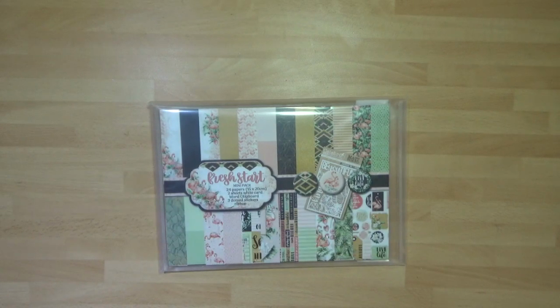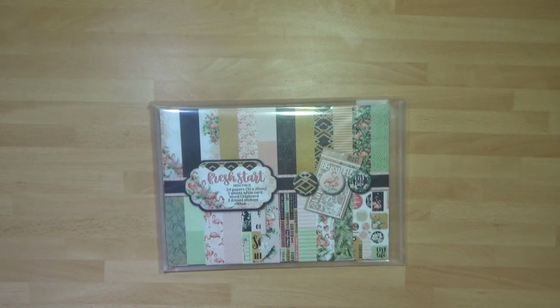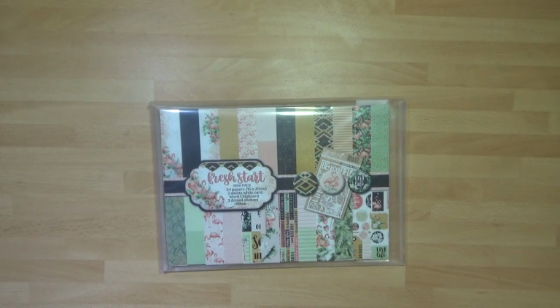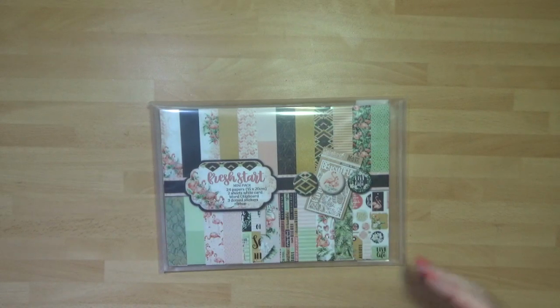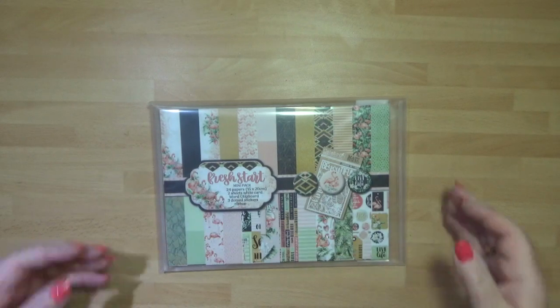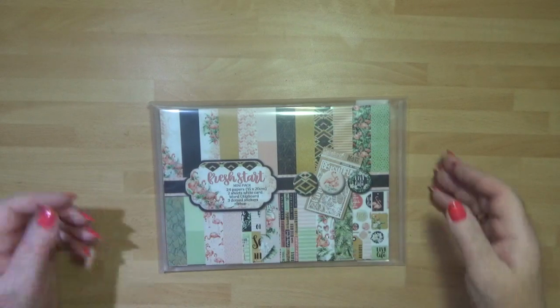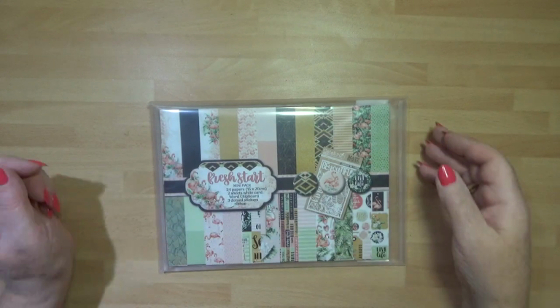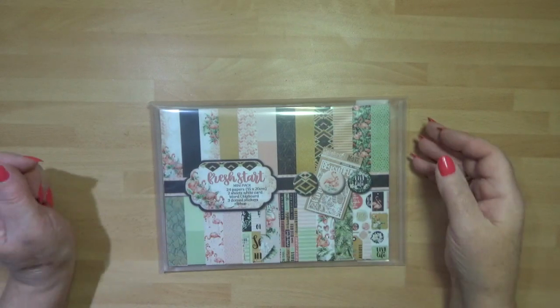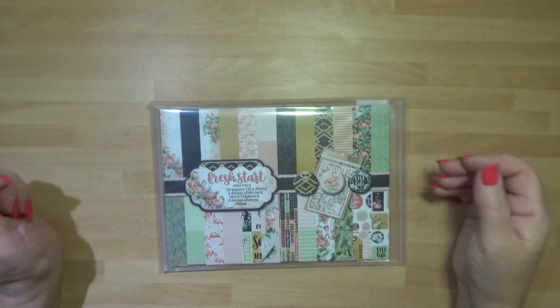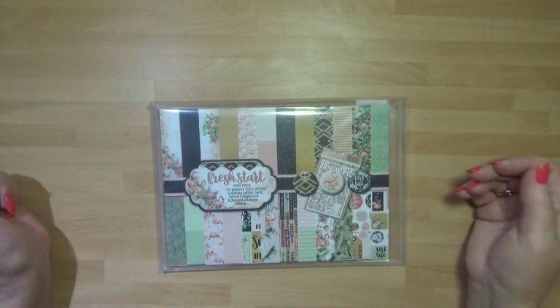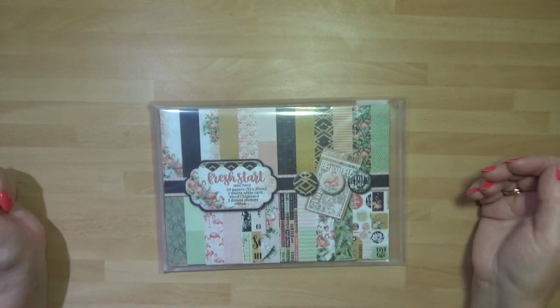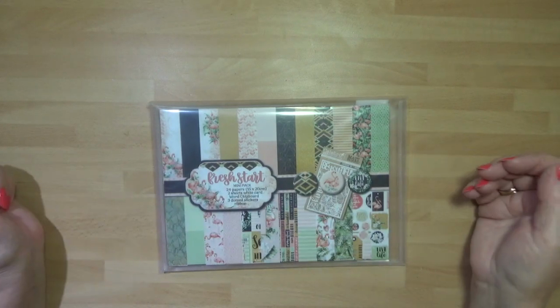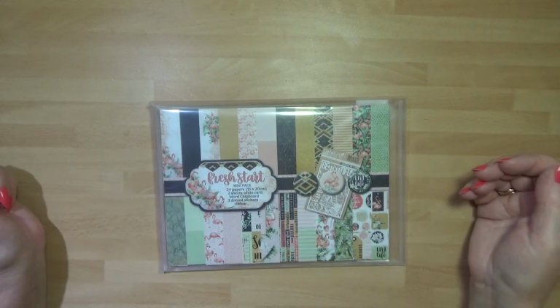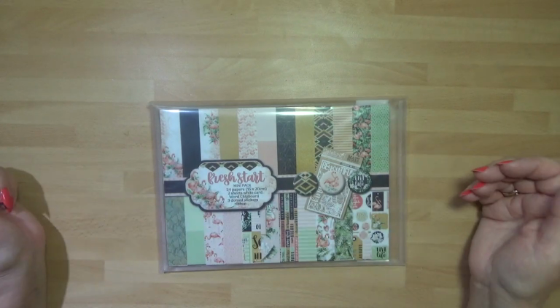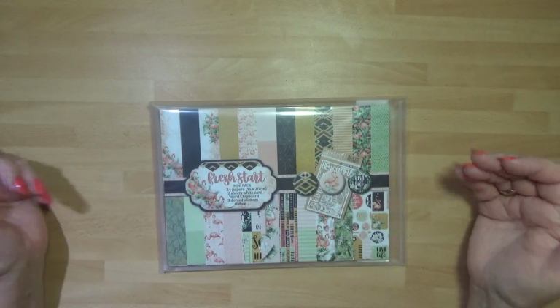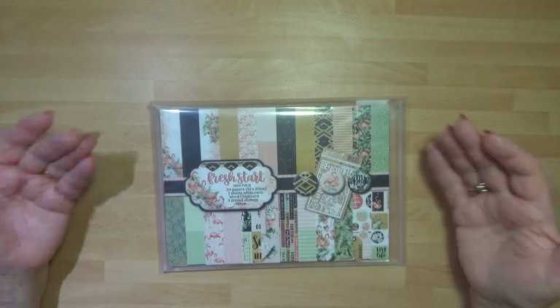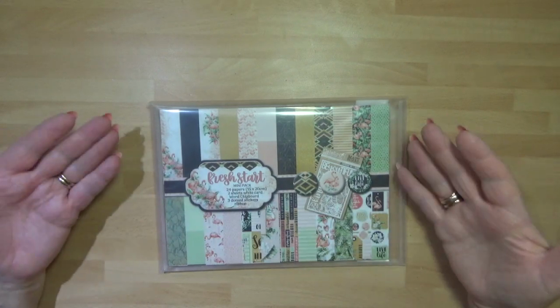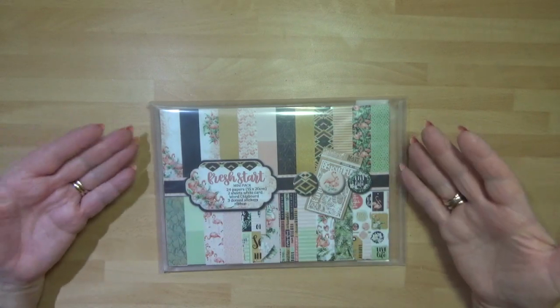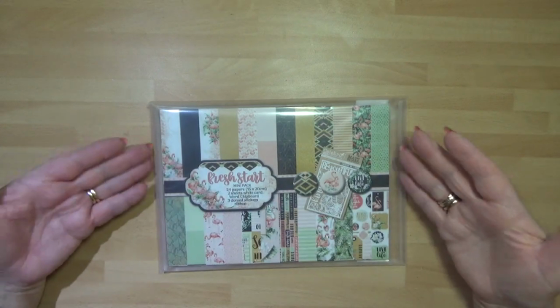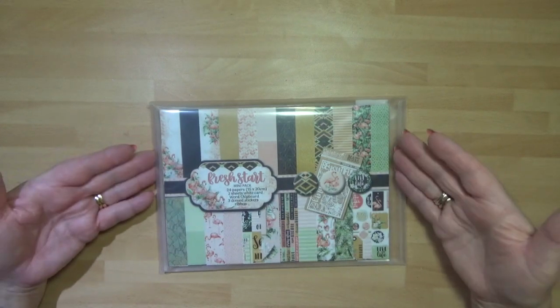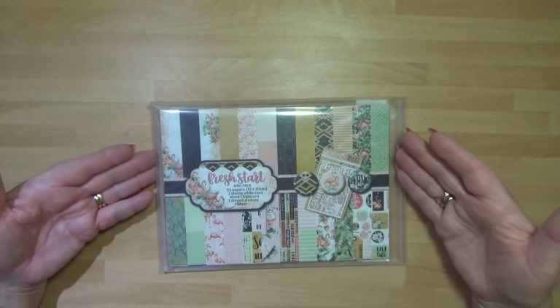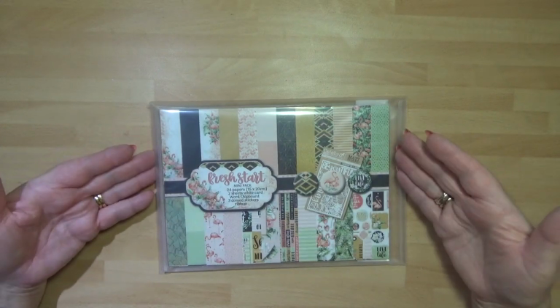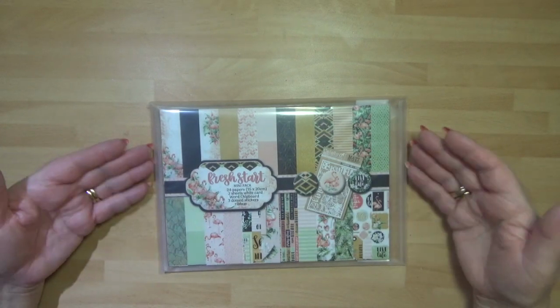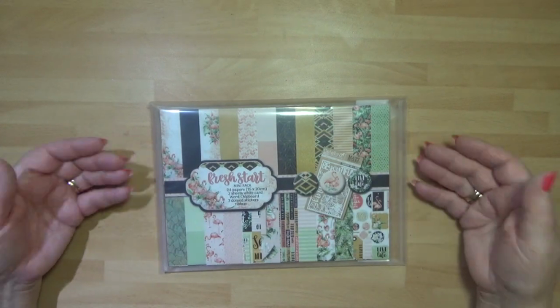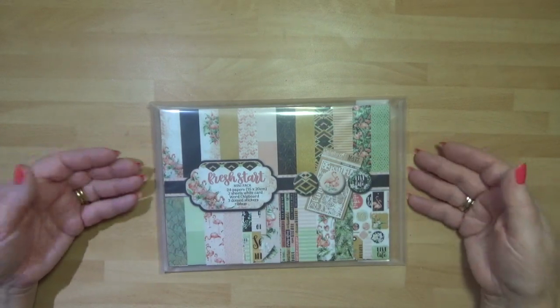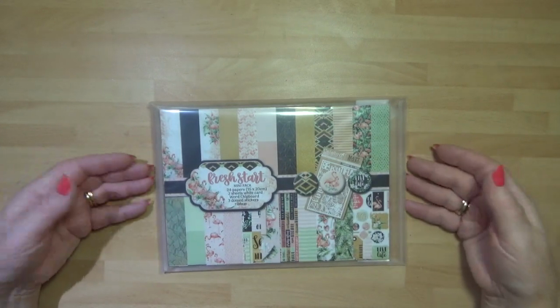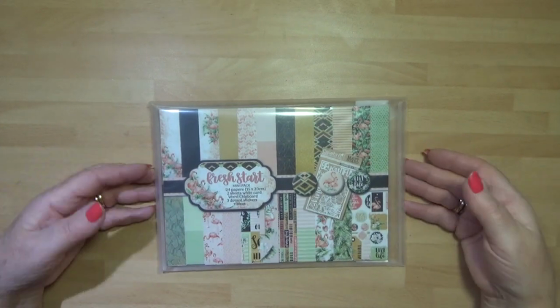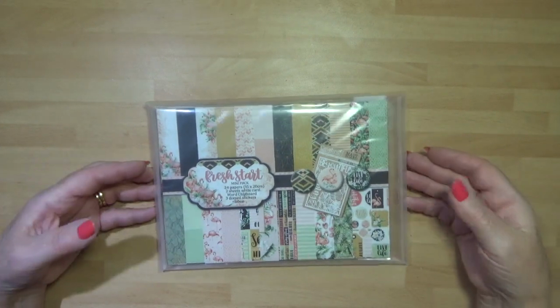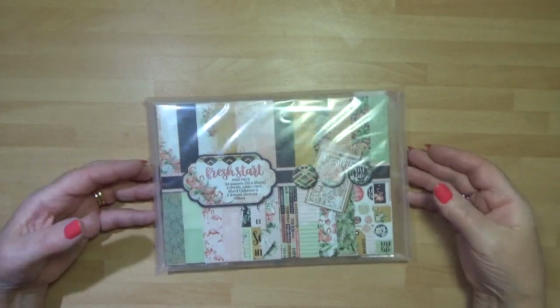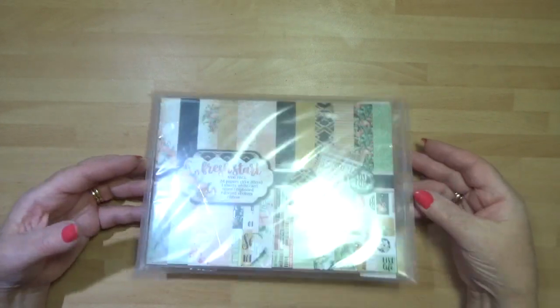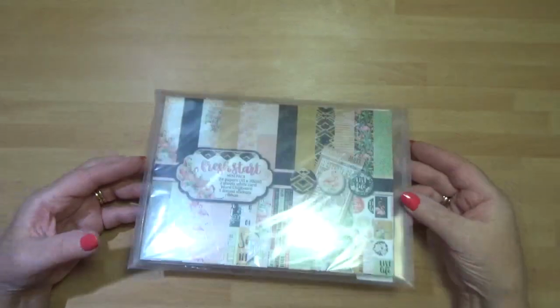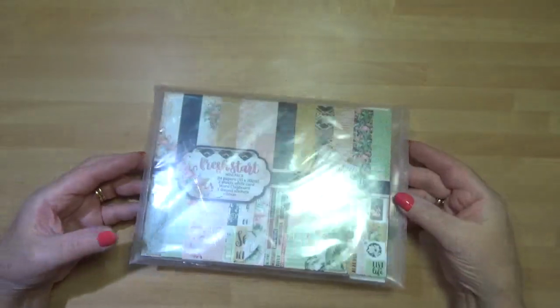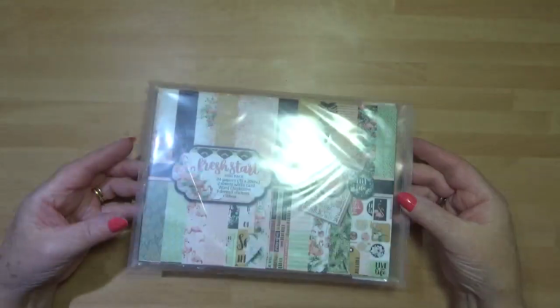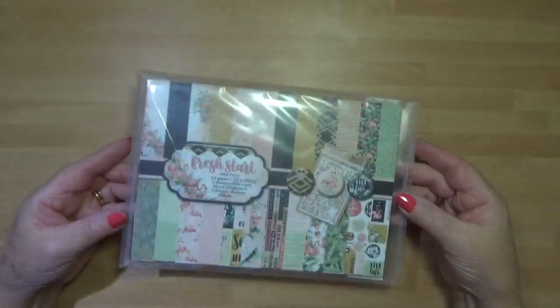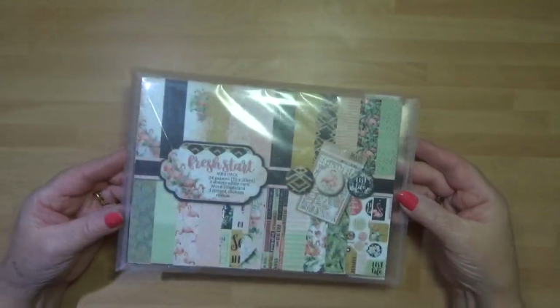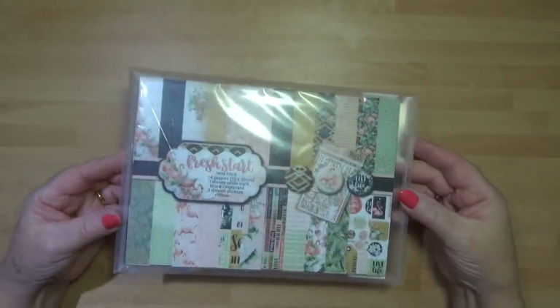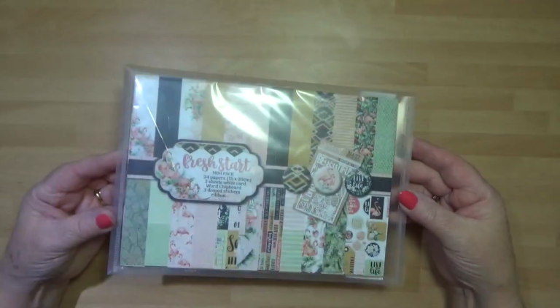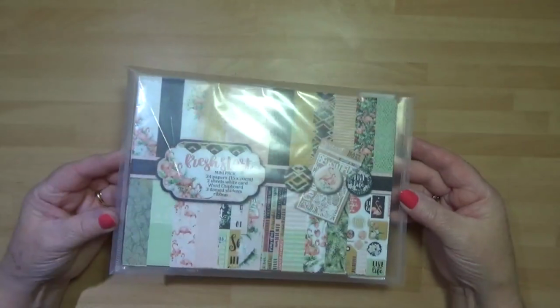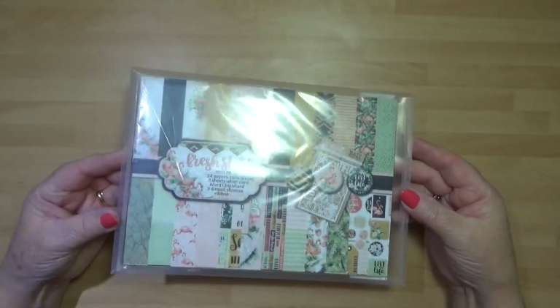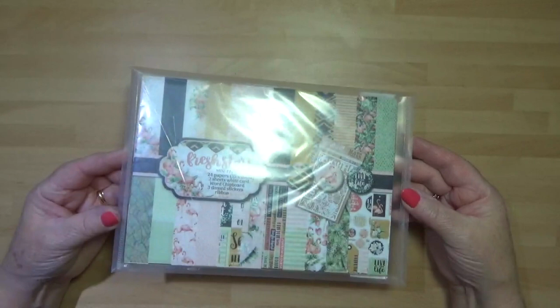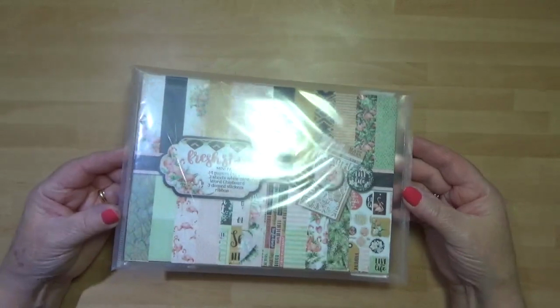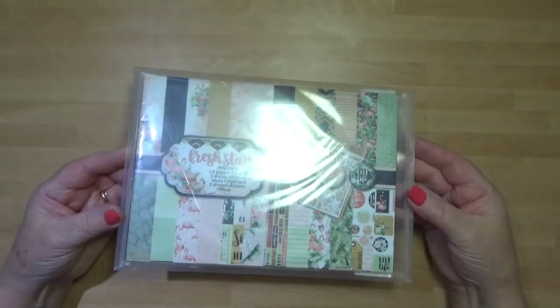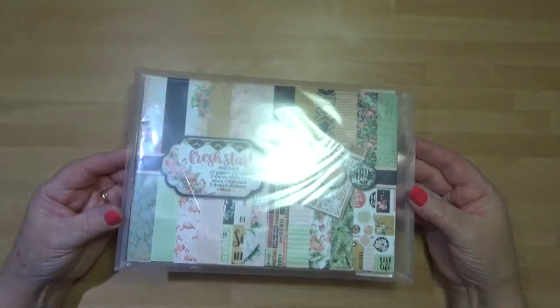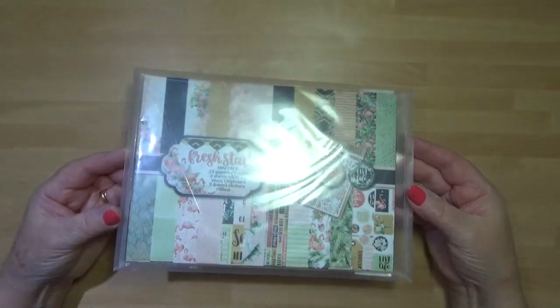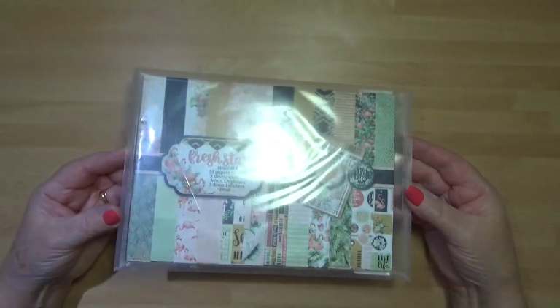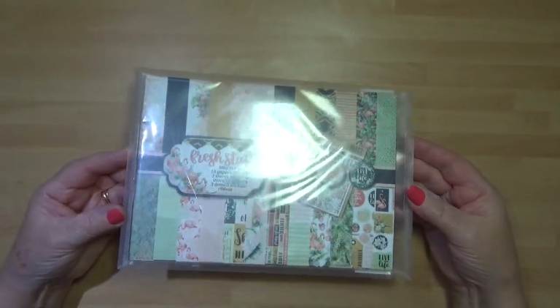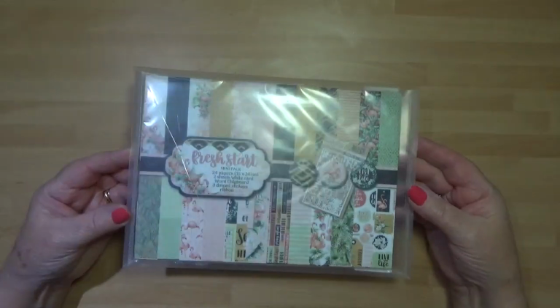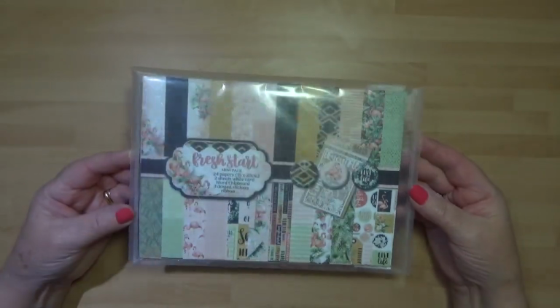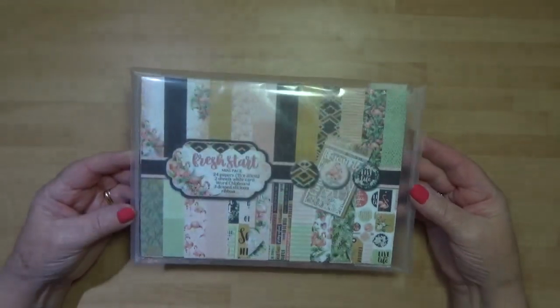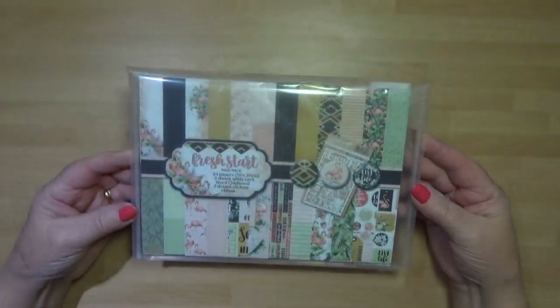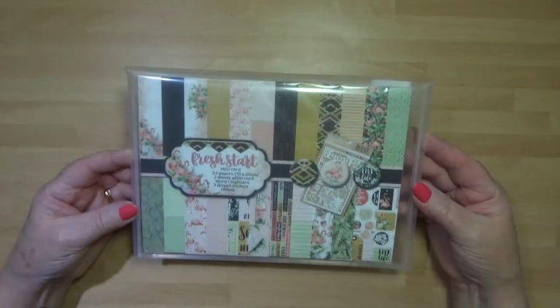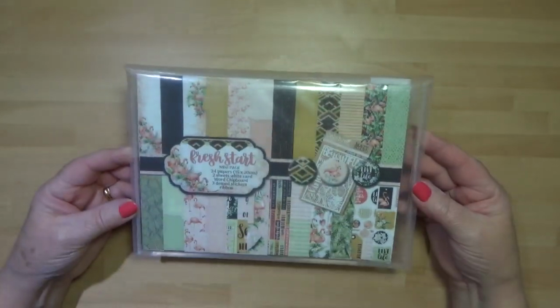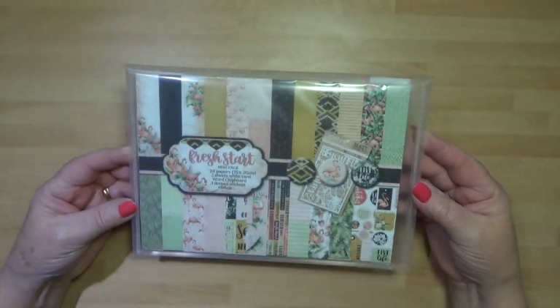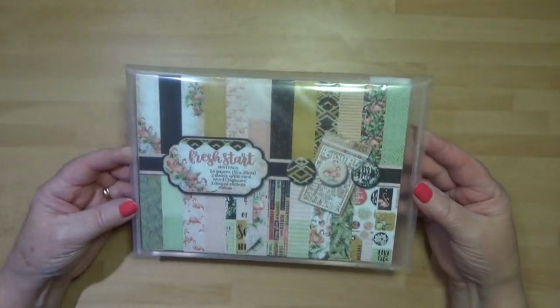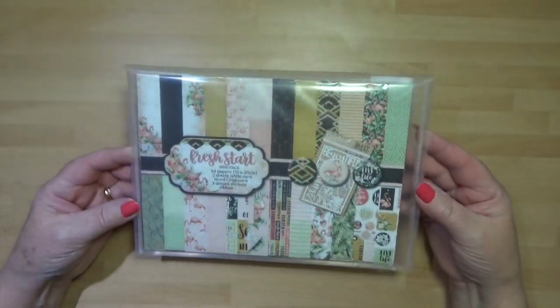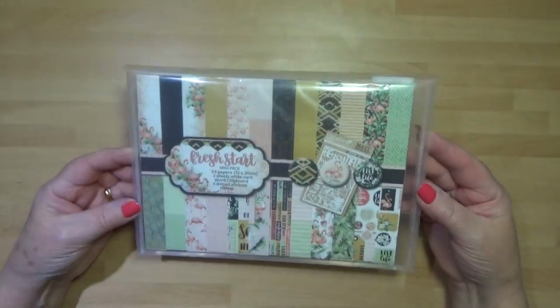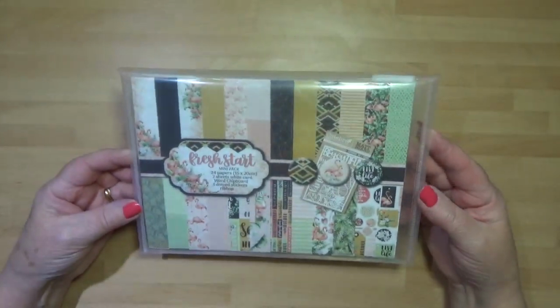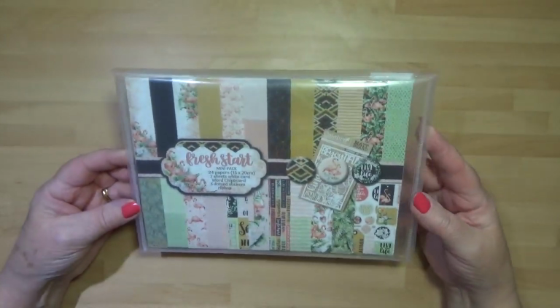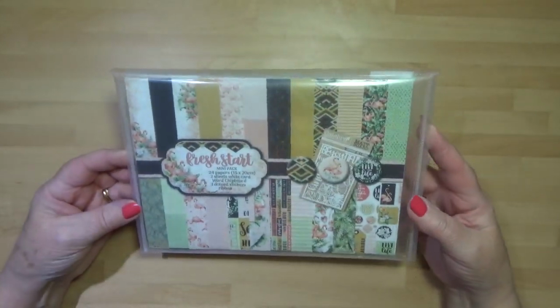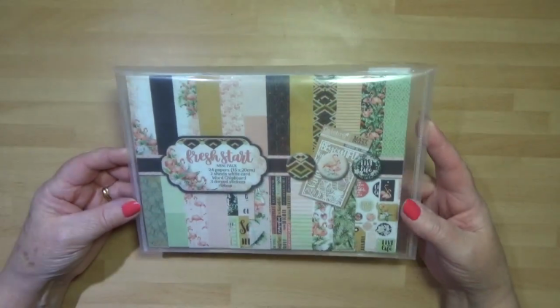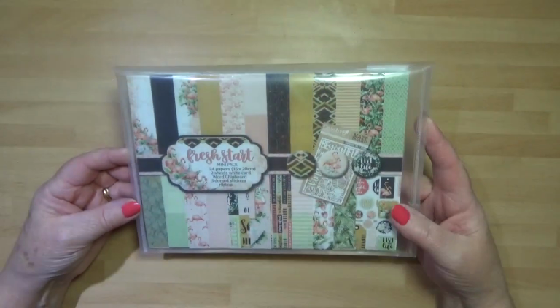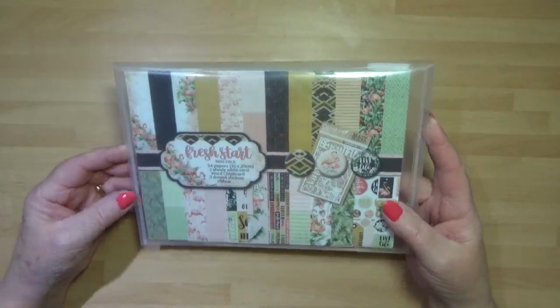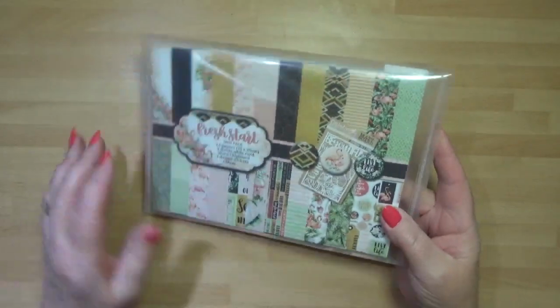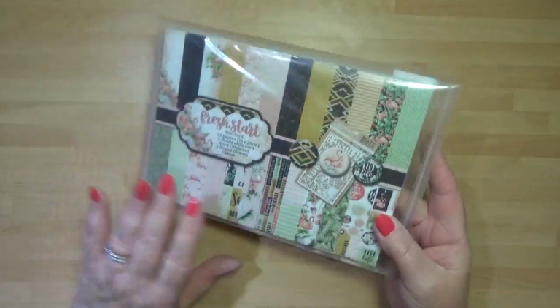Hello, Dawn's Inspirations here. I thought I would share with you the Fresh Start Mini Kit from Celebrate.